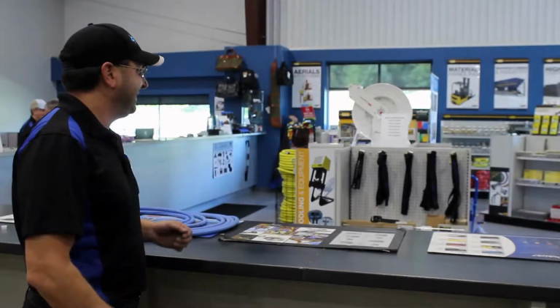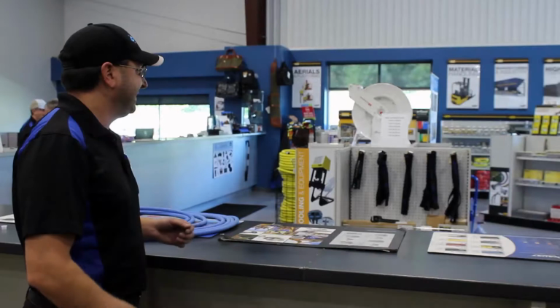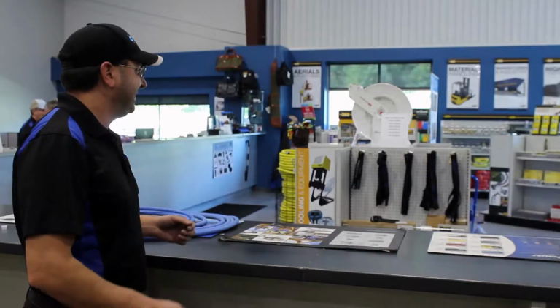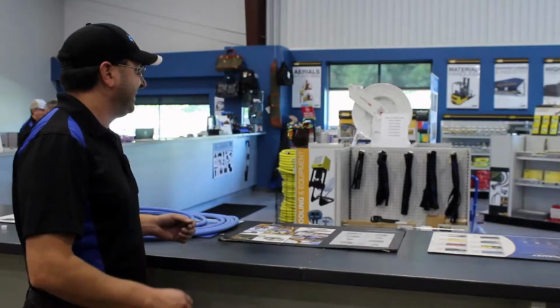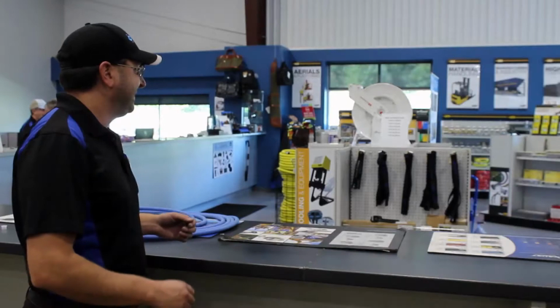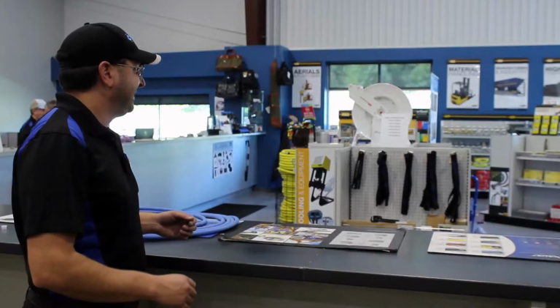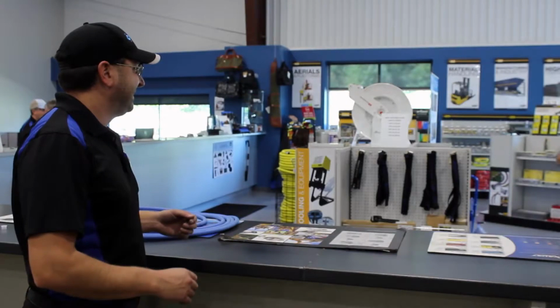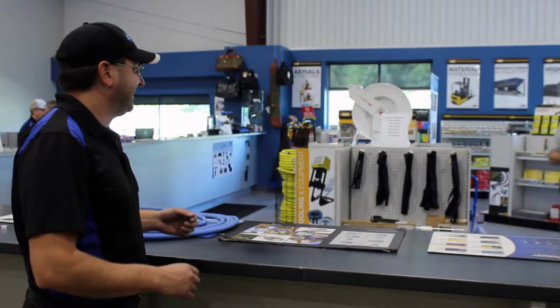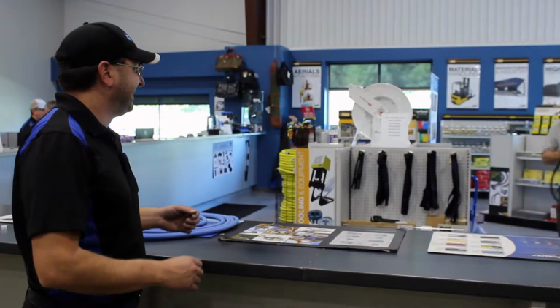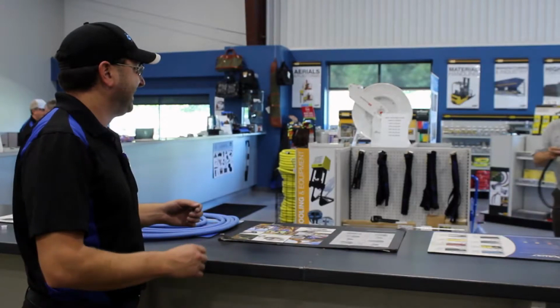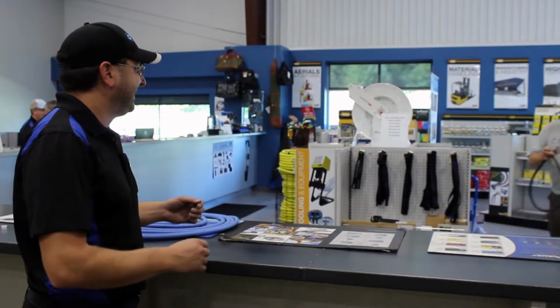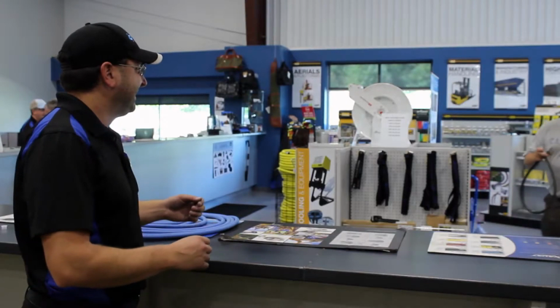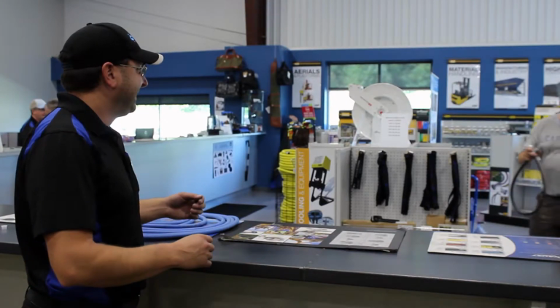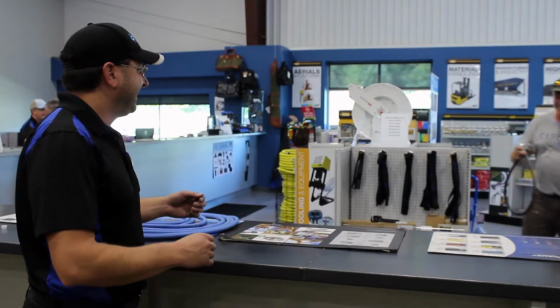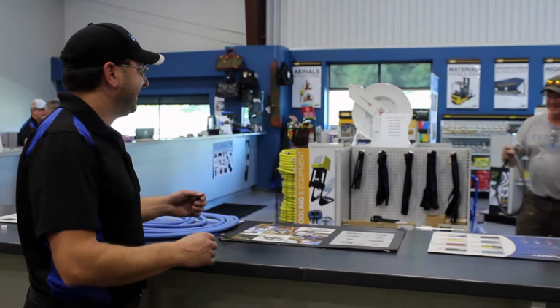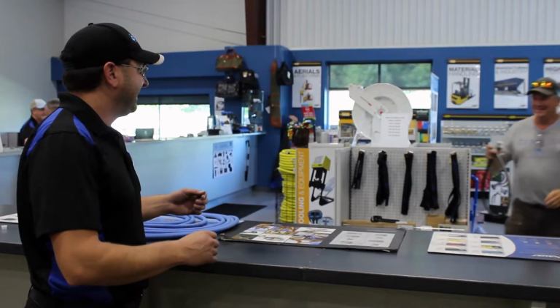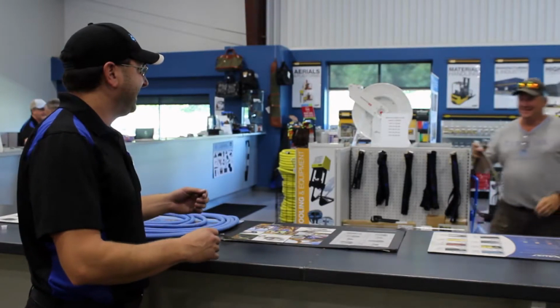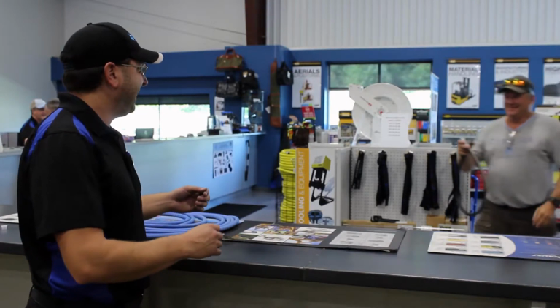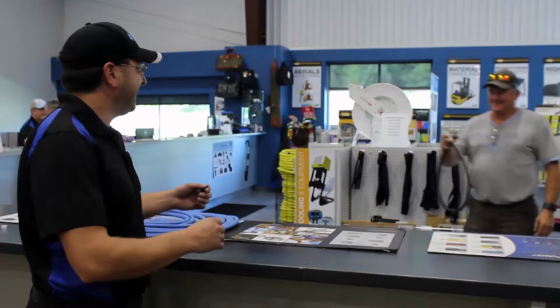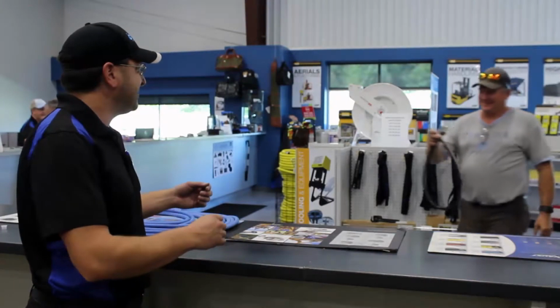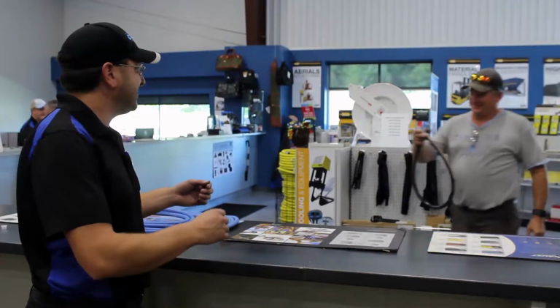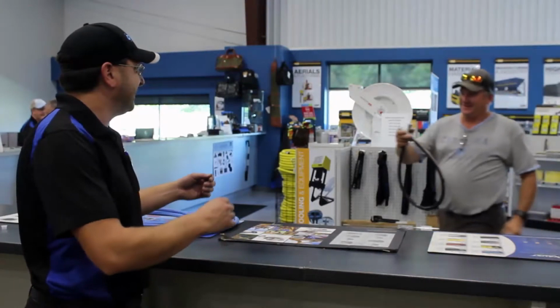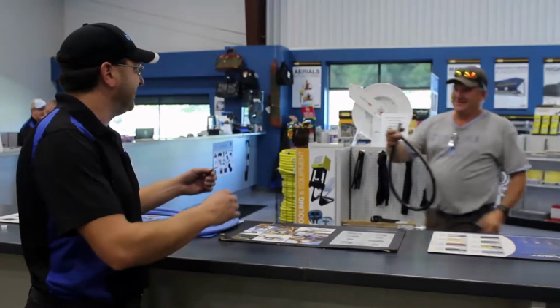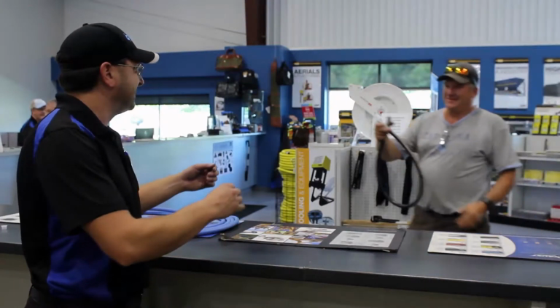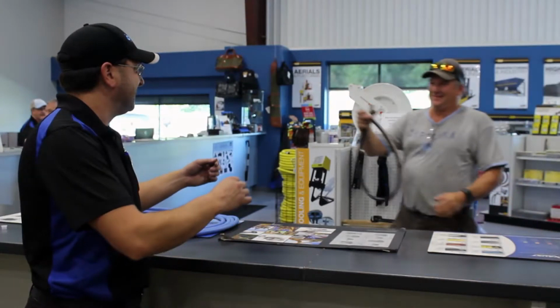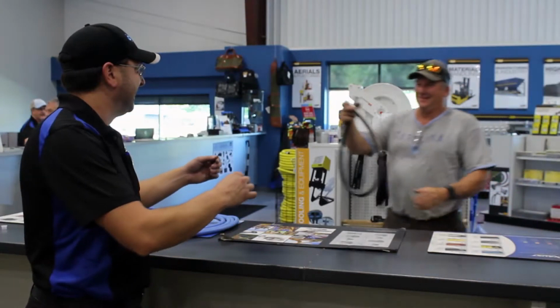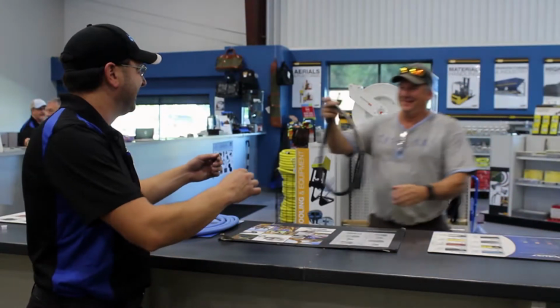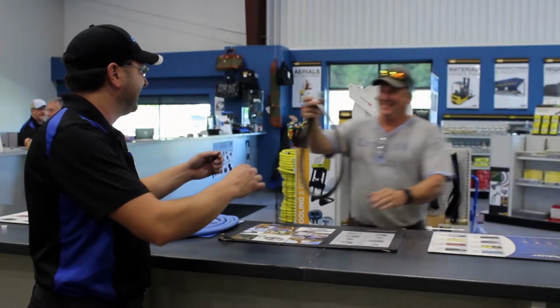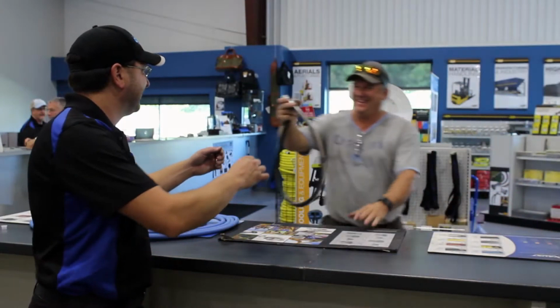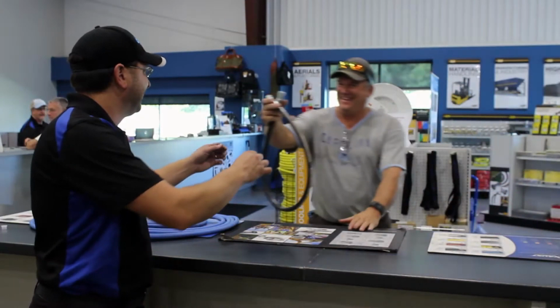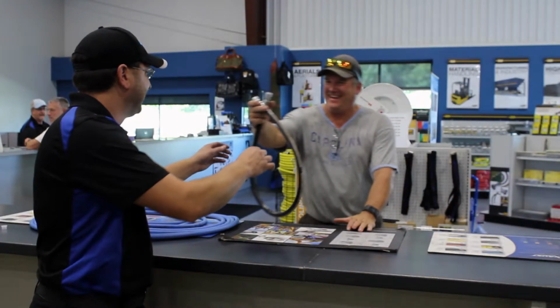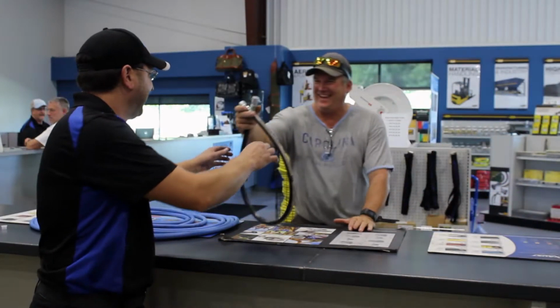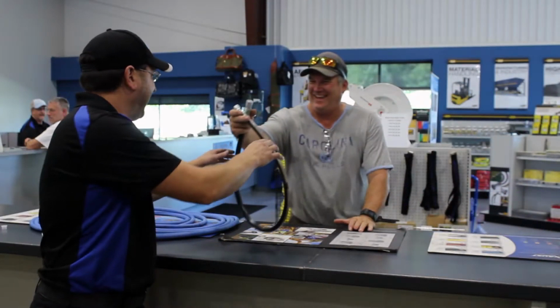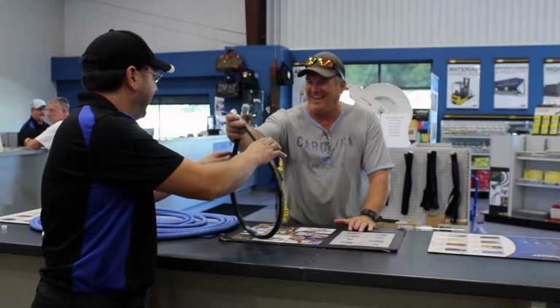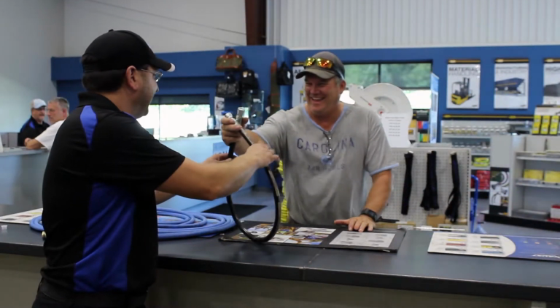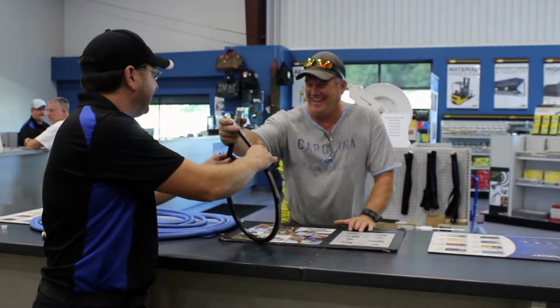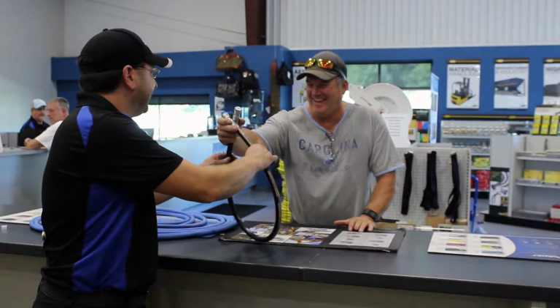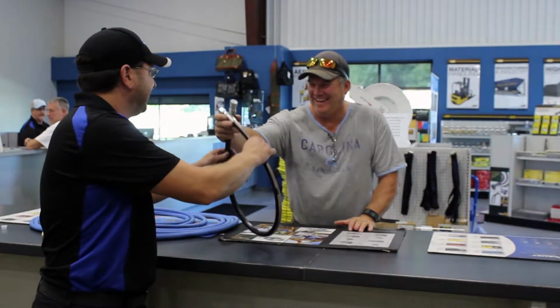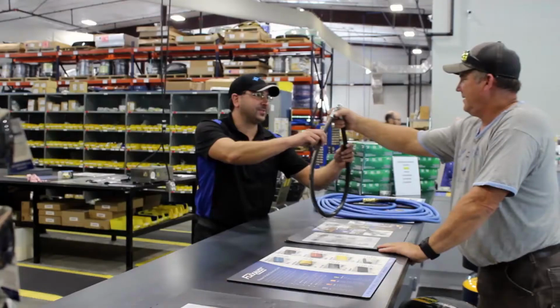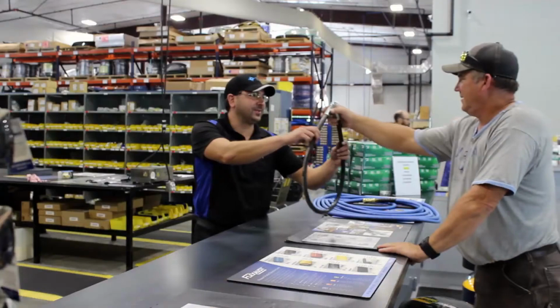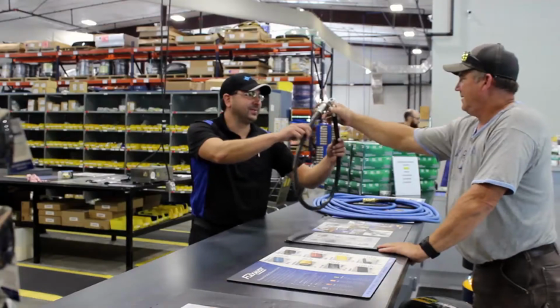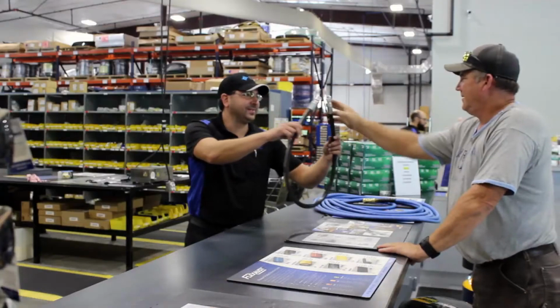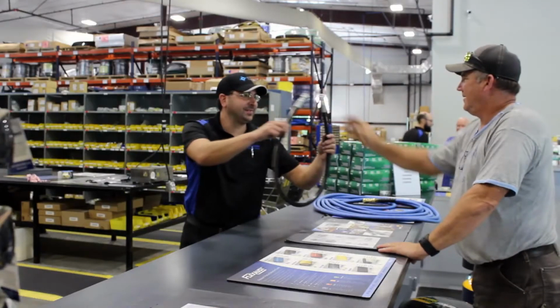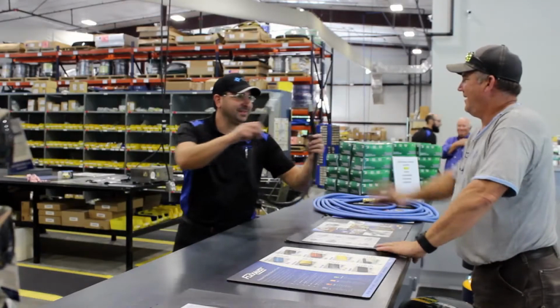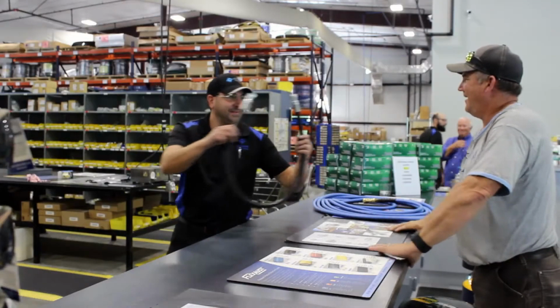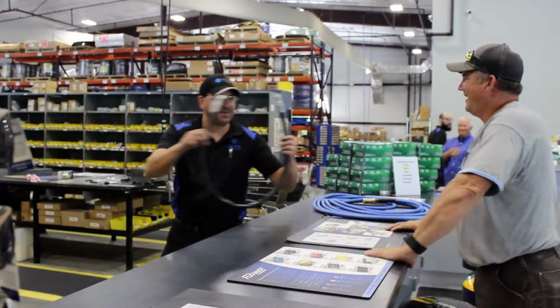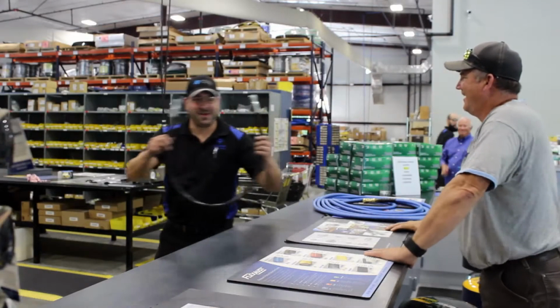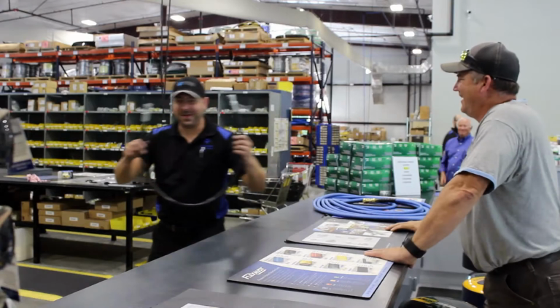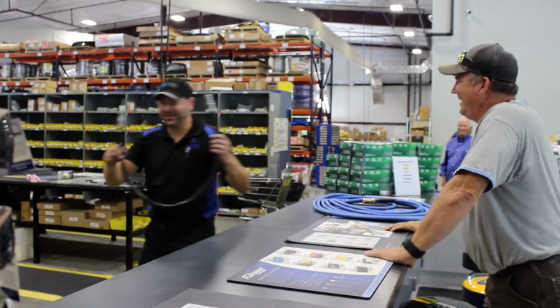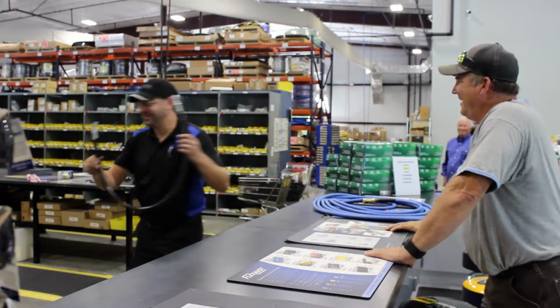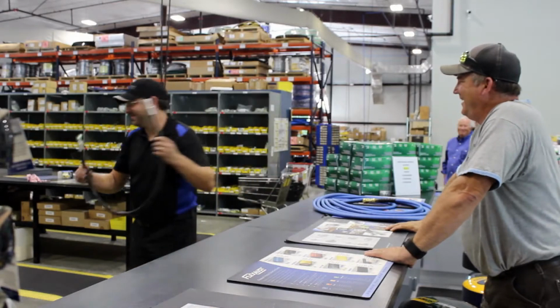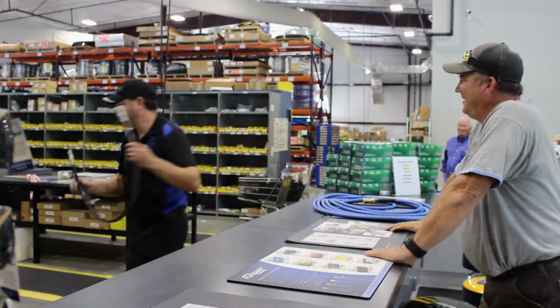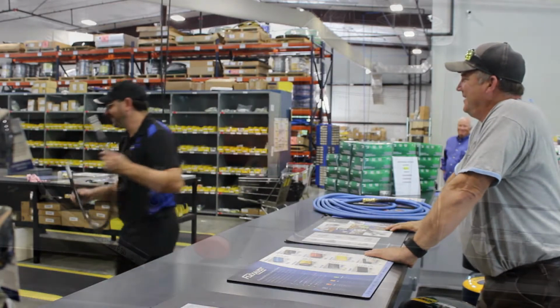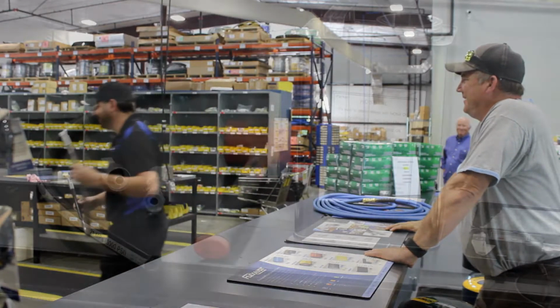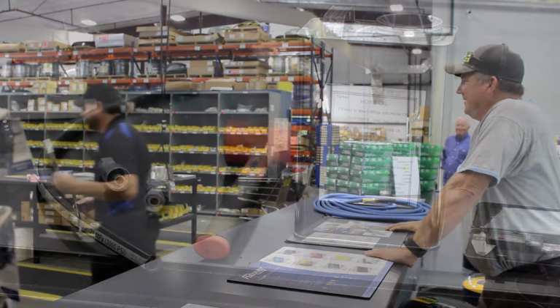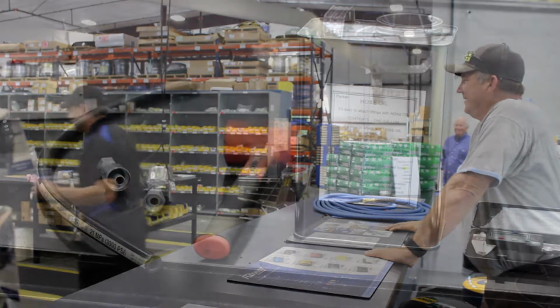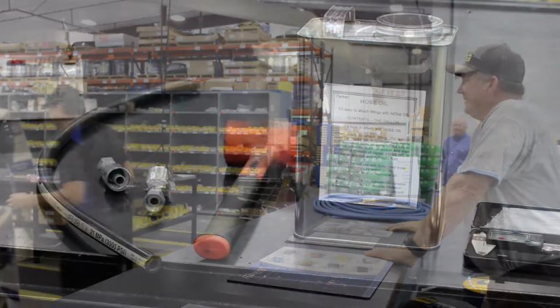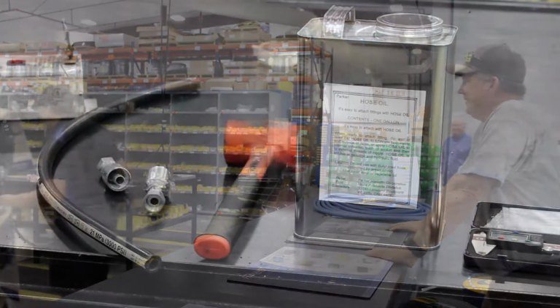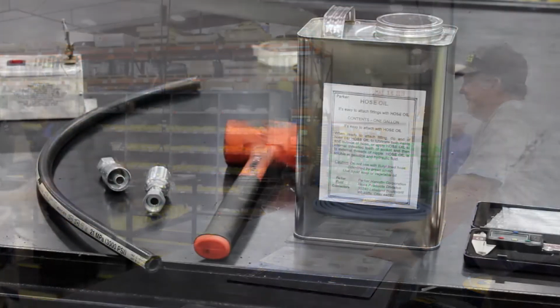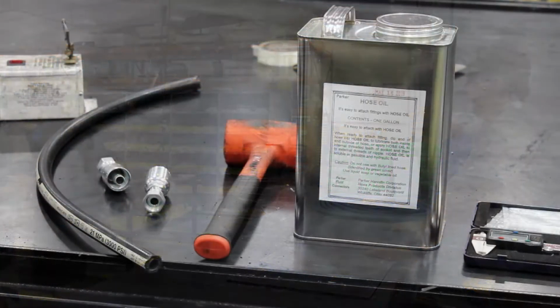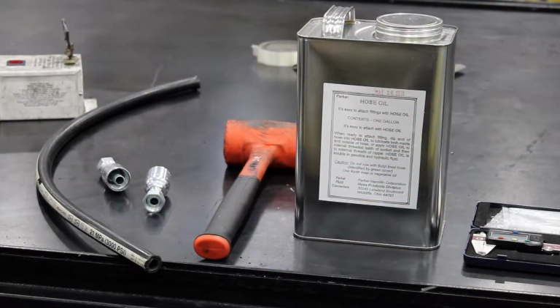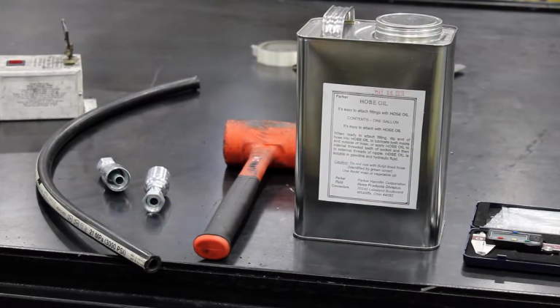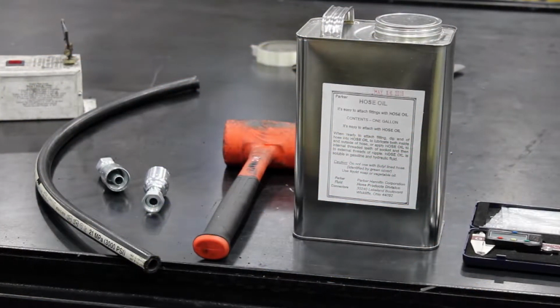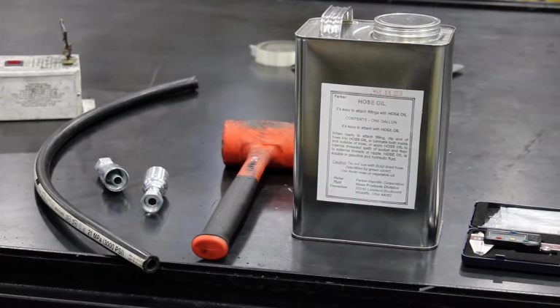When you have a Parker hose crimping machine on site, it's important to know exactly how to use it so you get consistent quality hydraulic hoses every time.